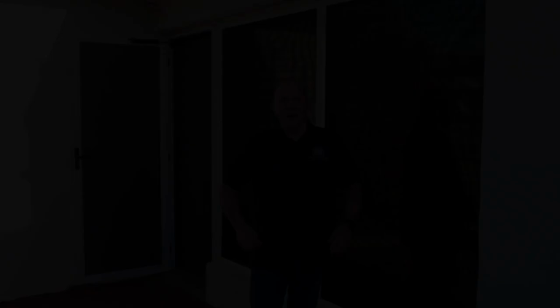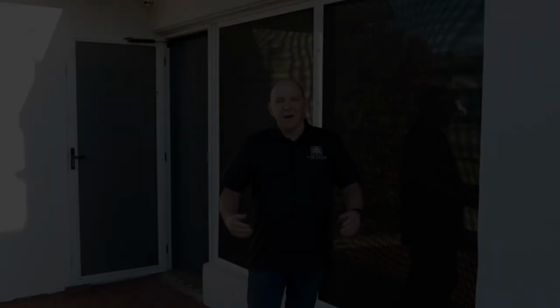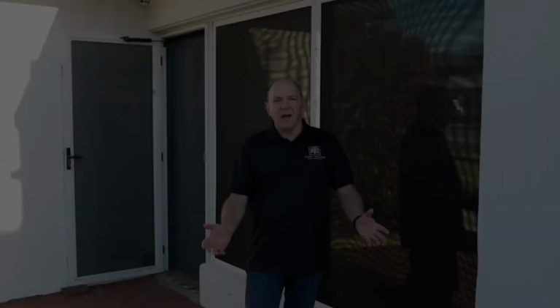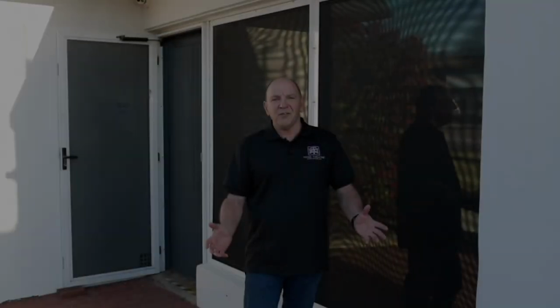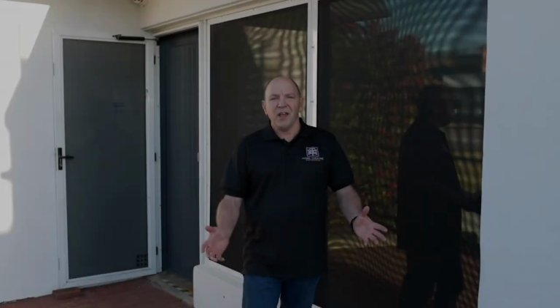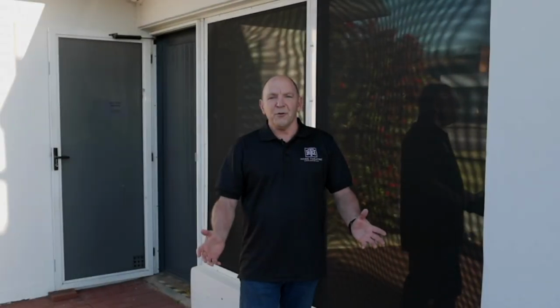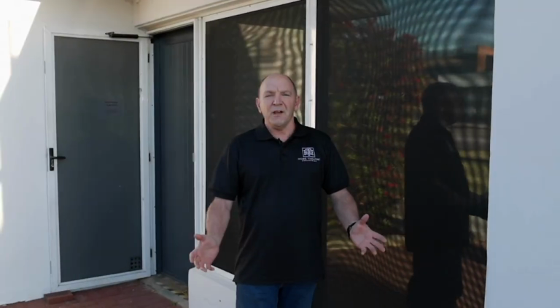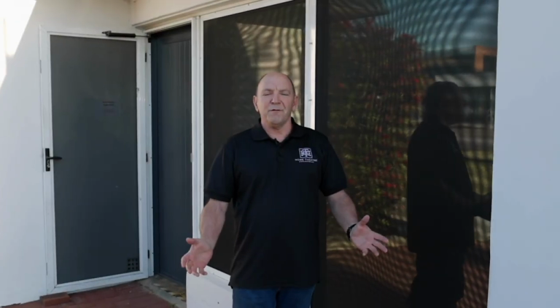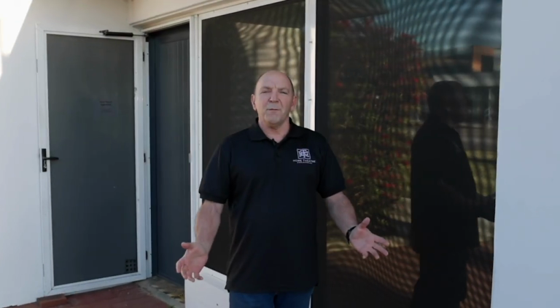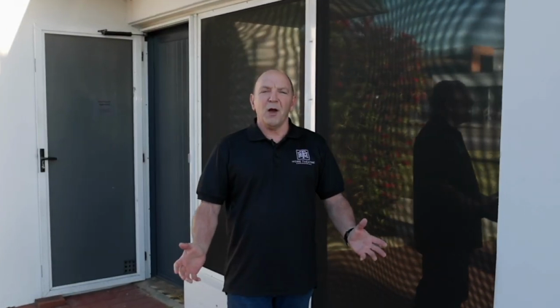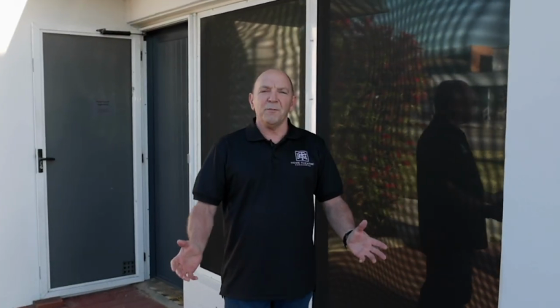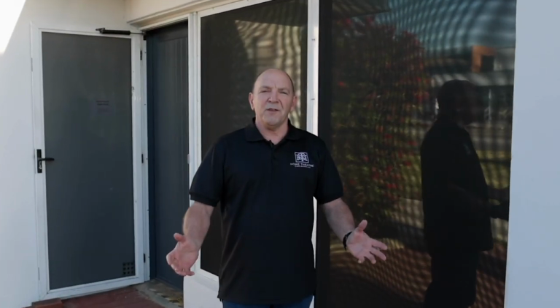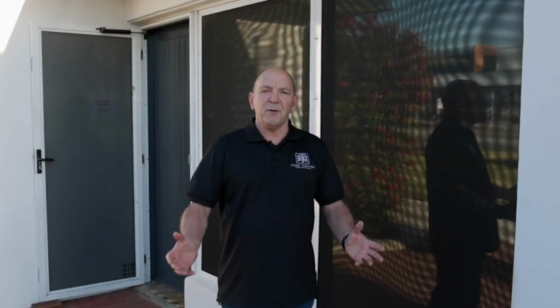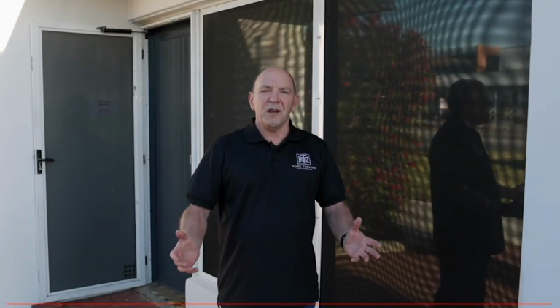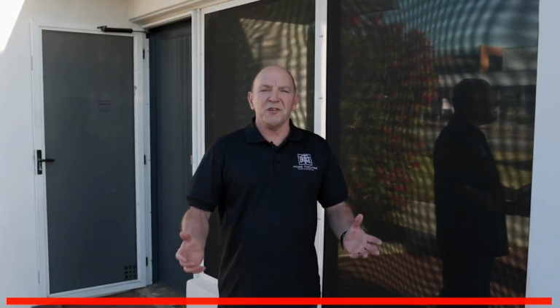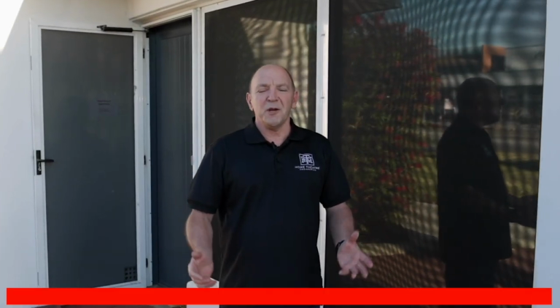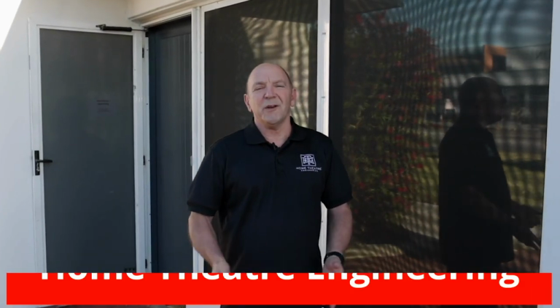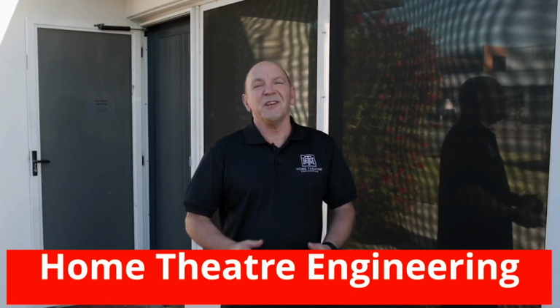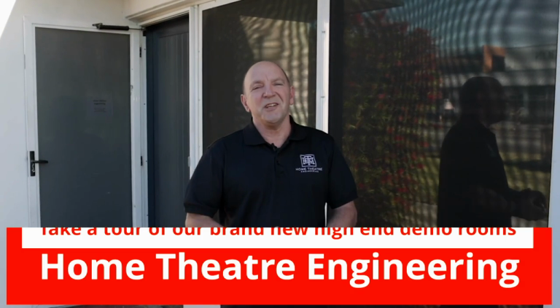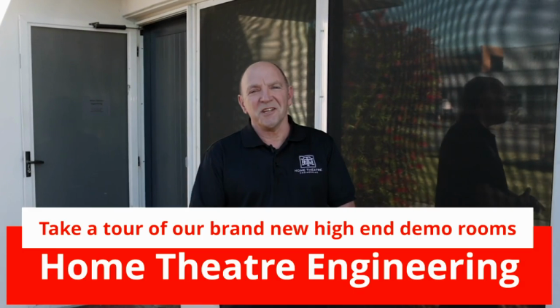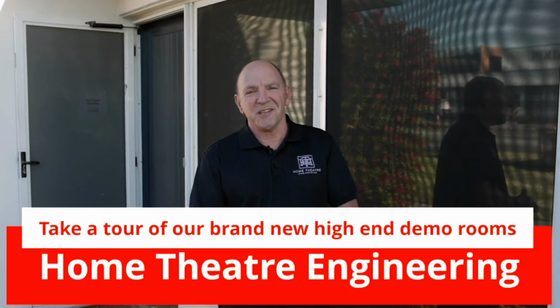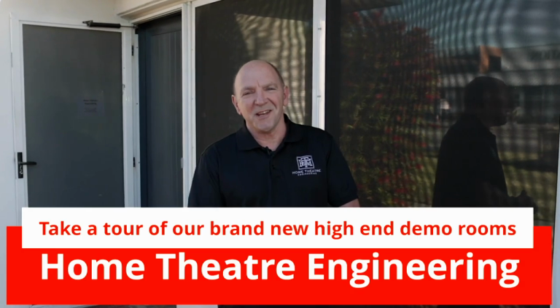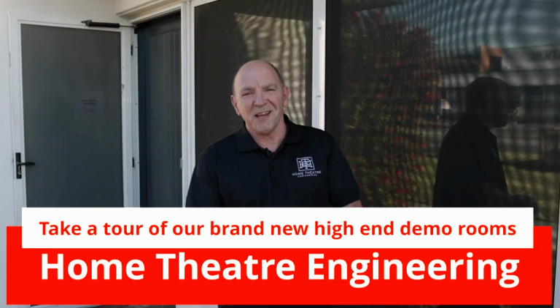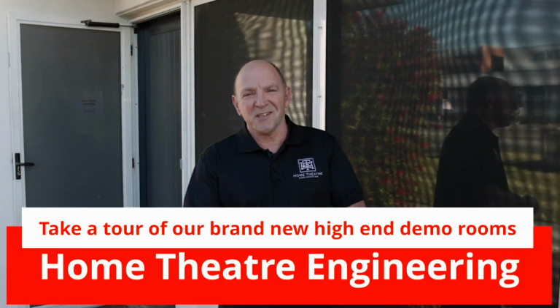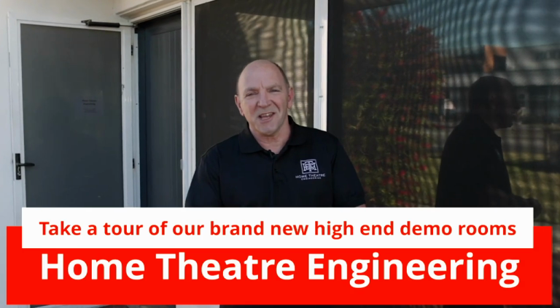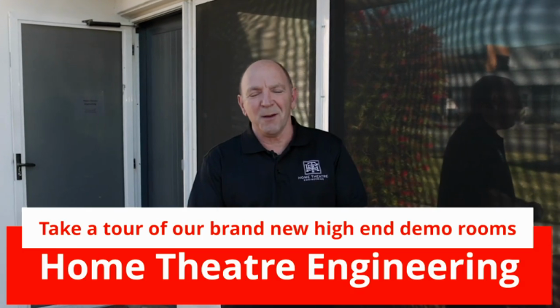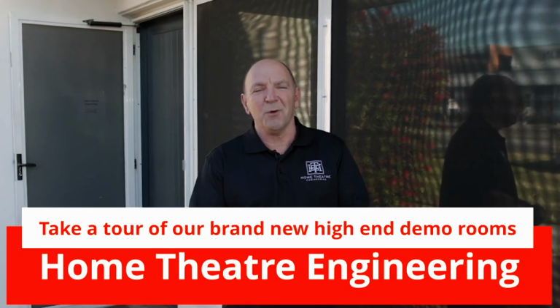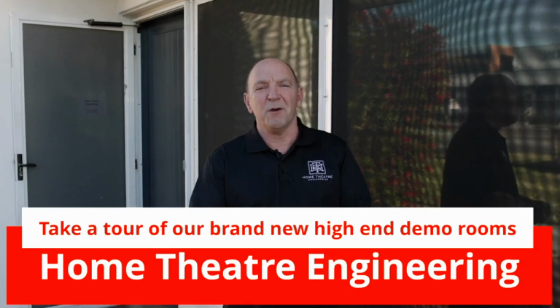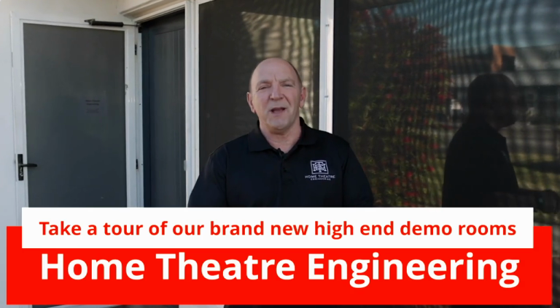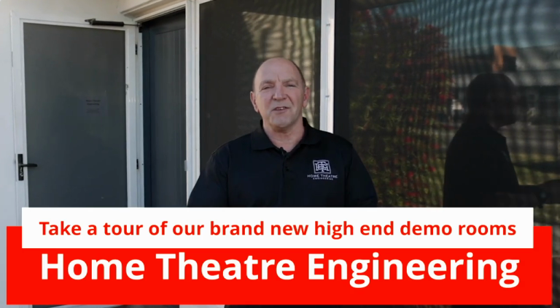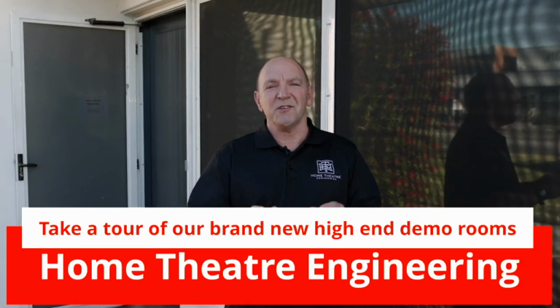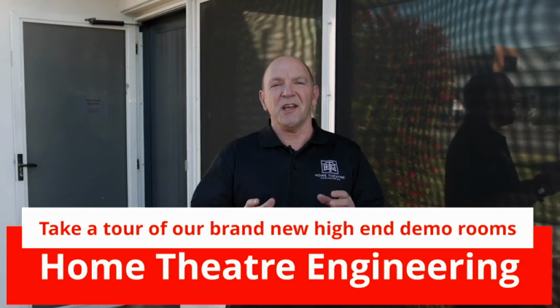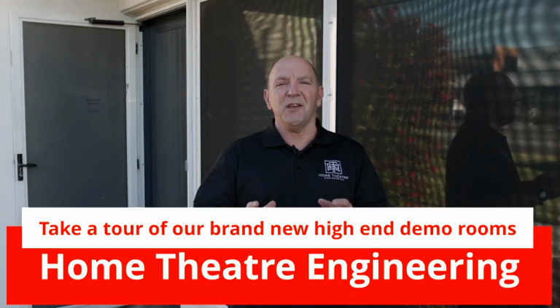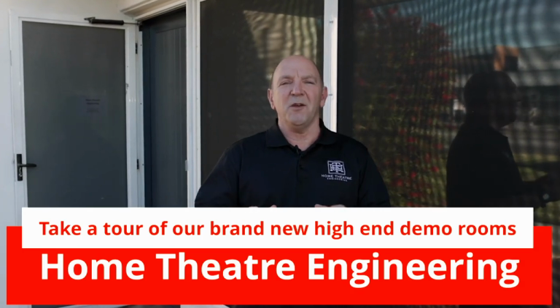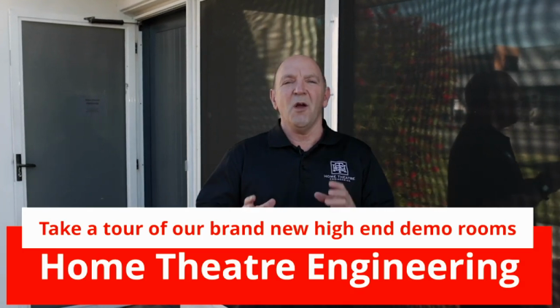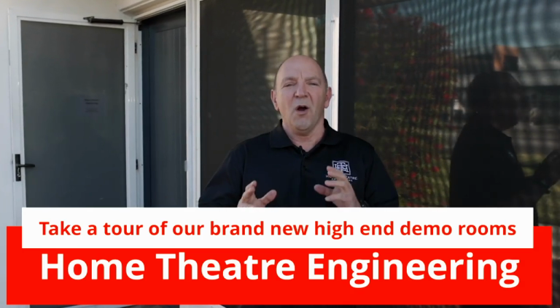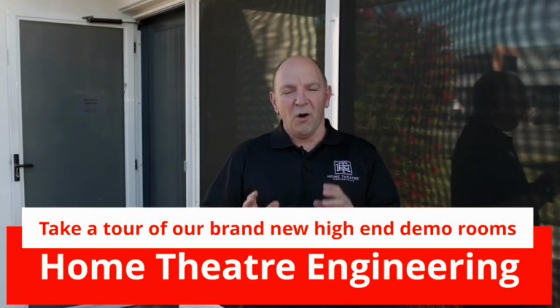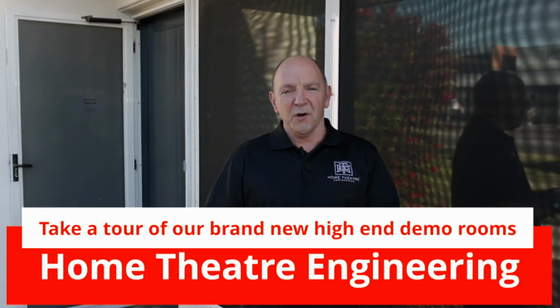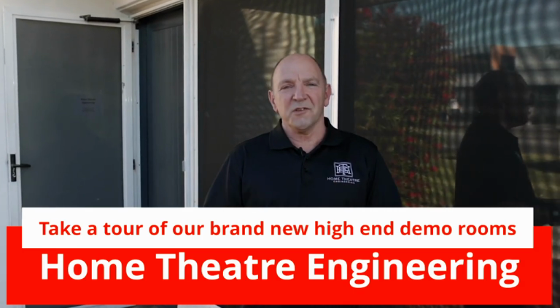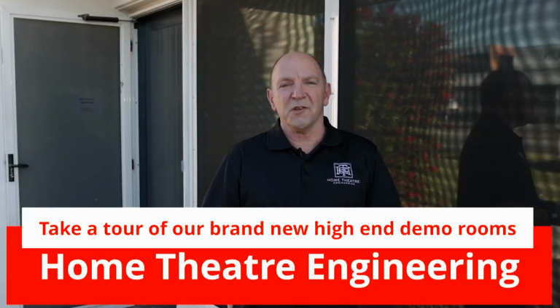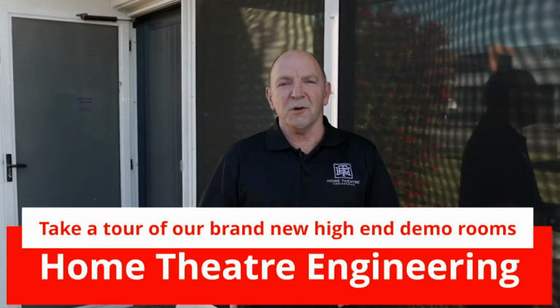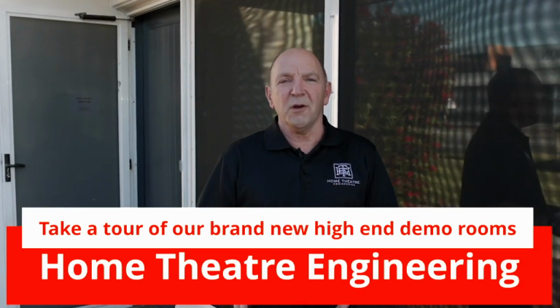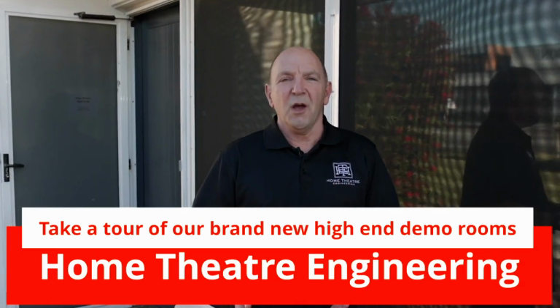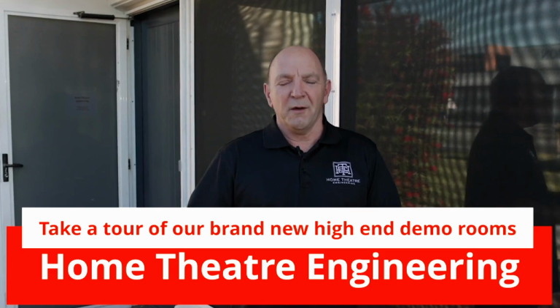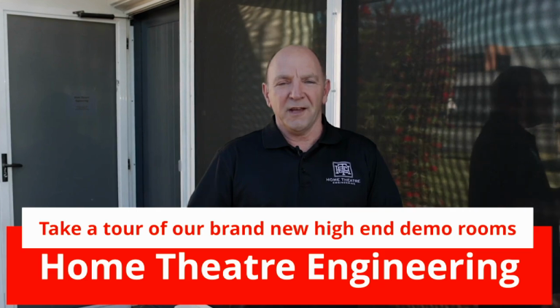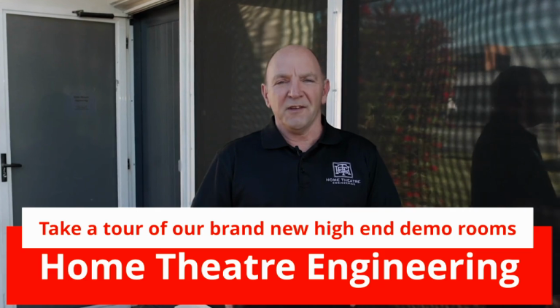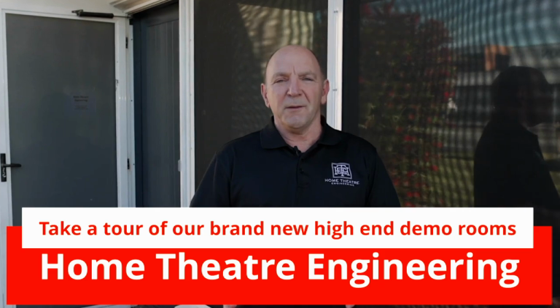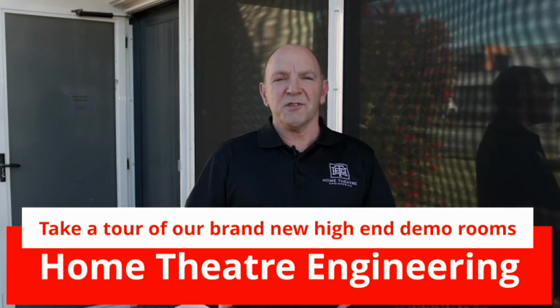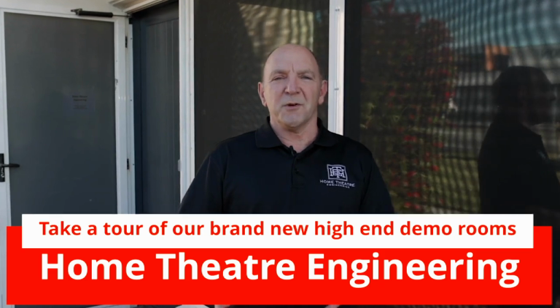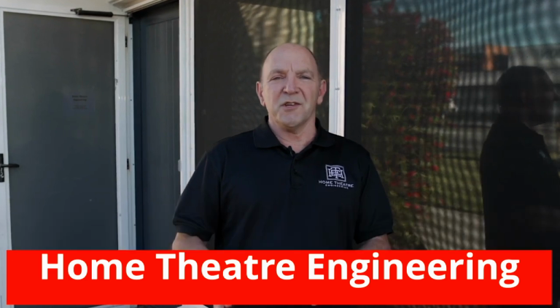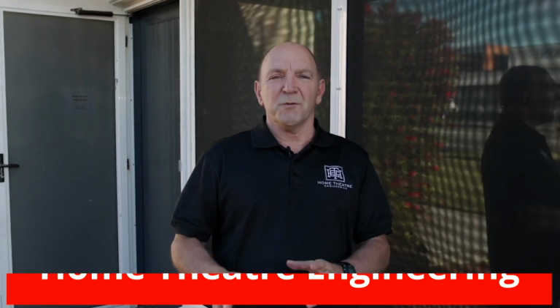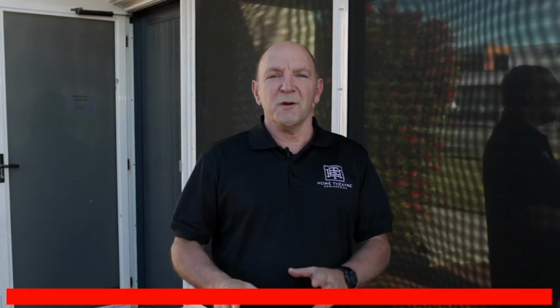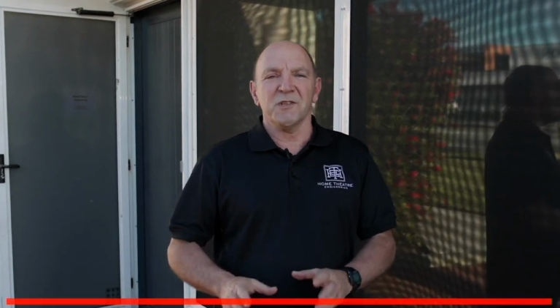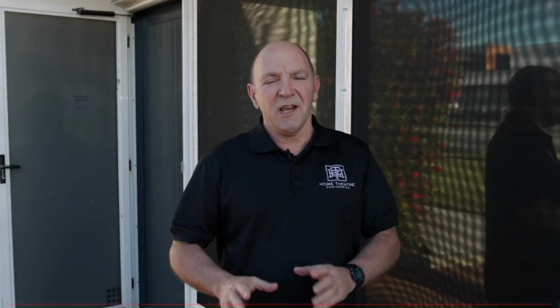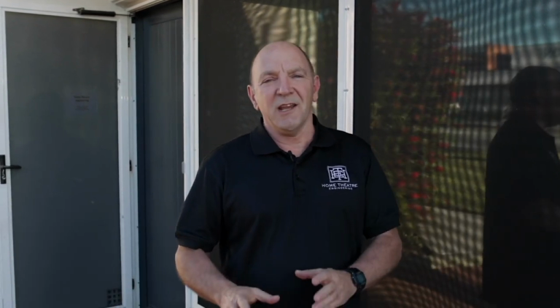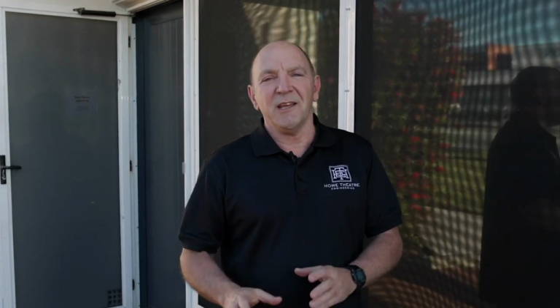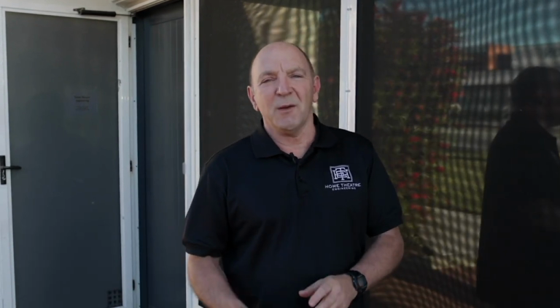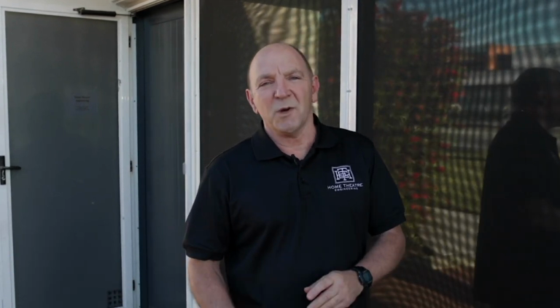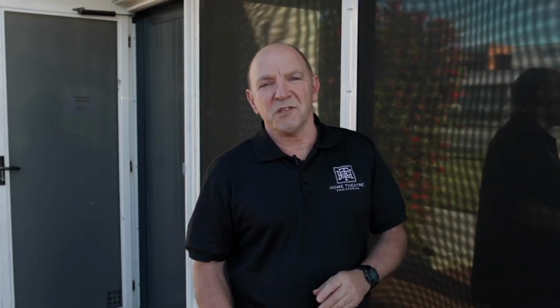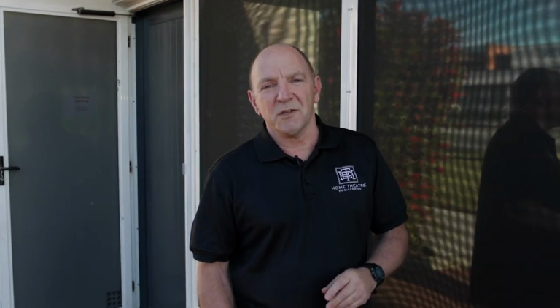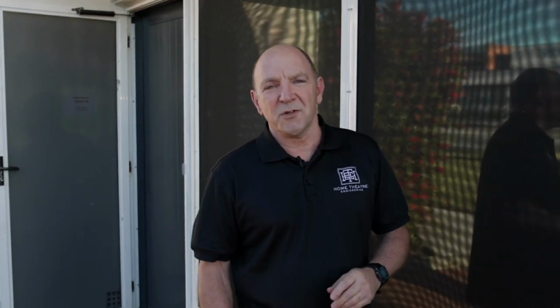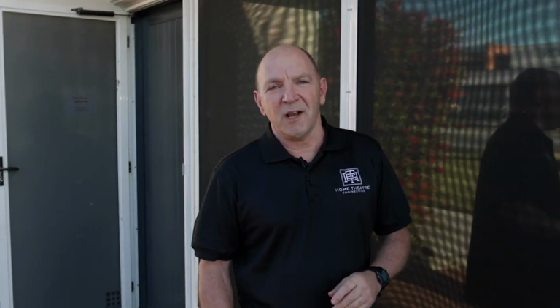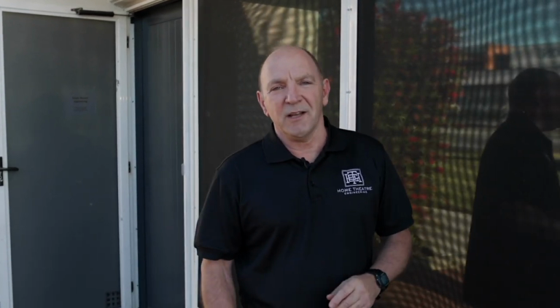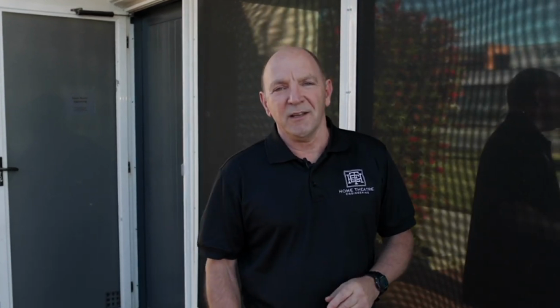Hi, it's Andrew here from Home Theatre Engineering, and yes, the day has come. We're about to take you on a tour of our demonstration rooms here in Western Australia.